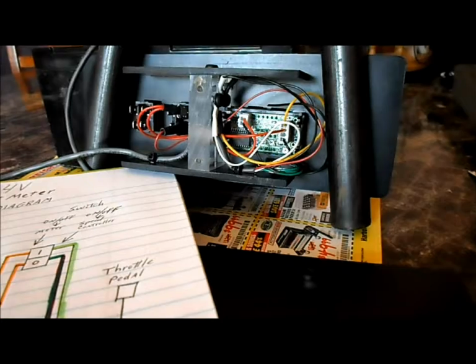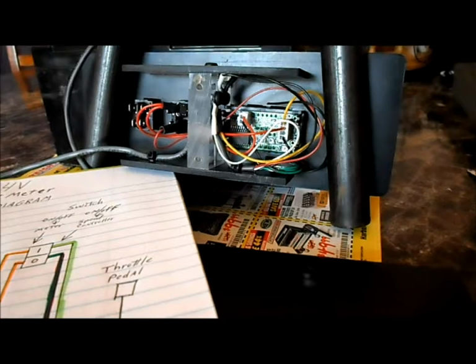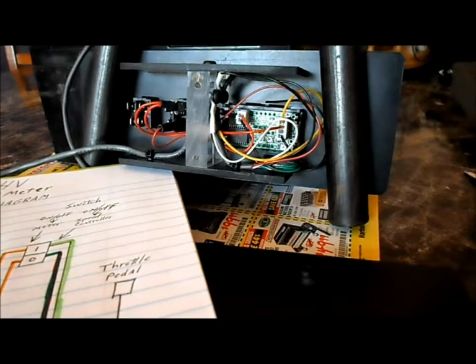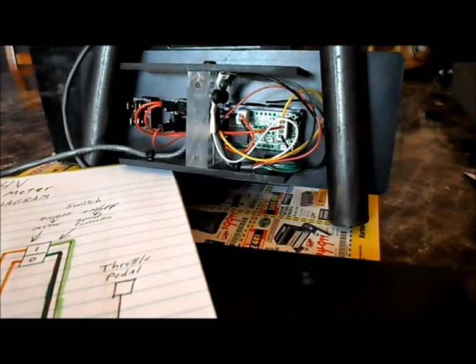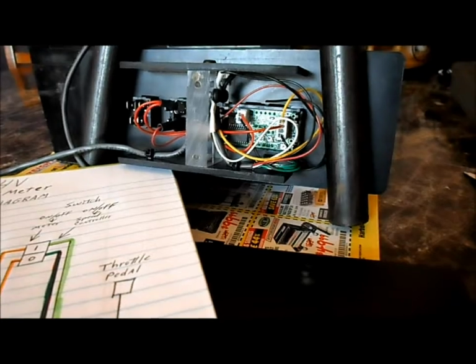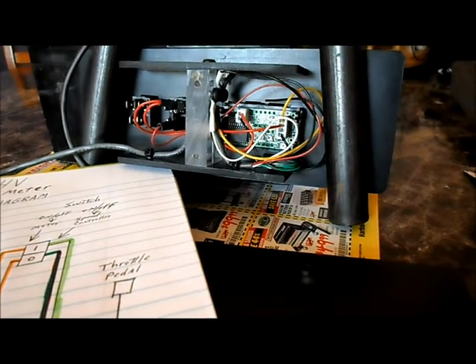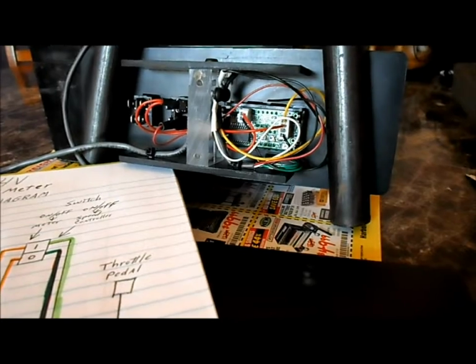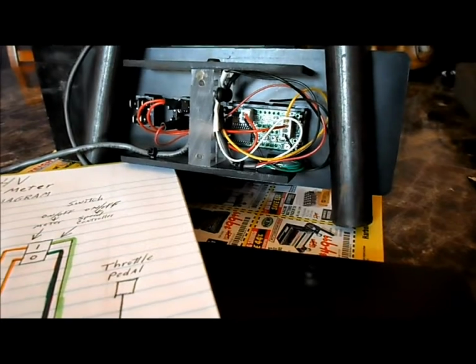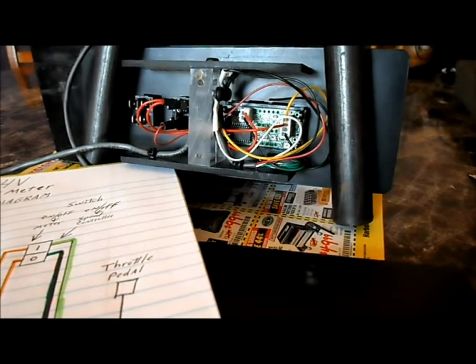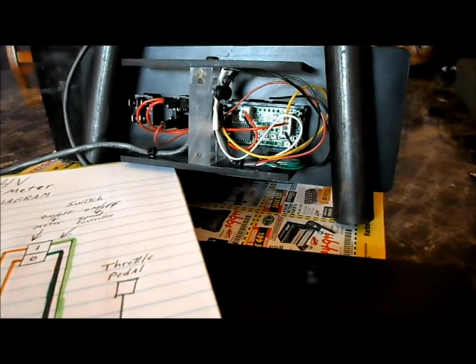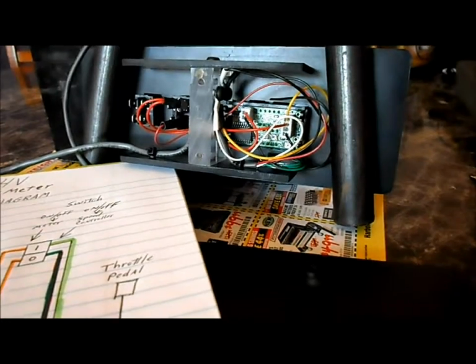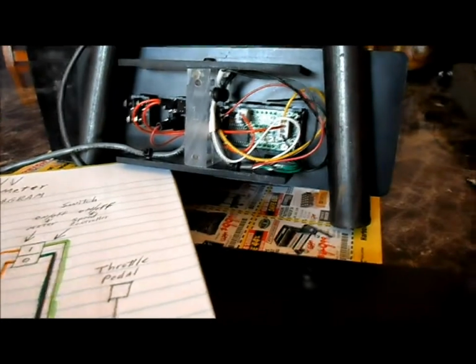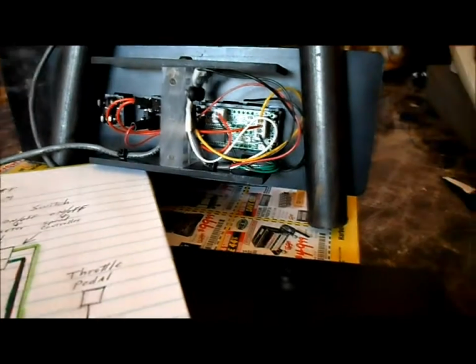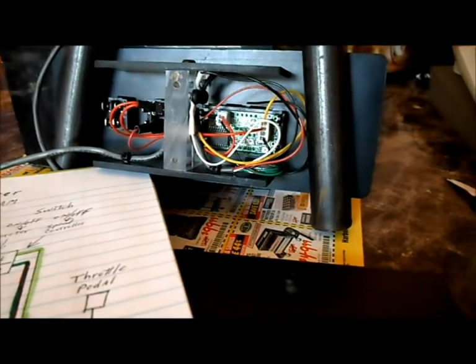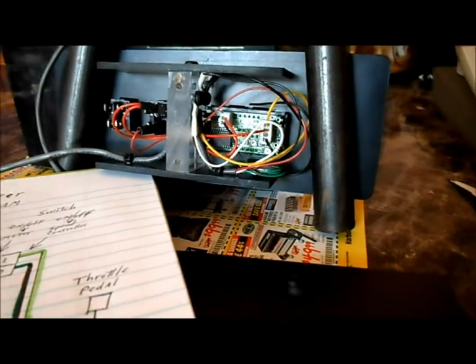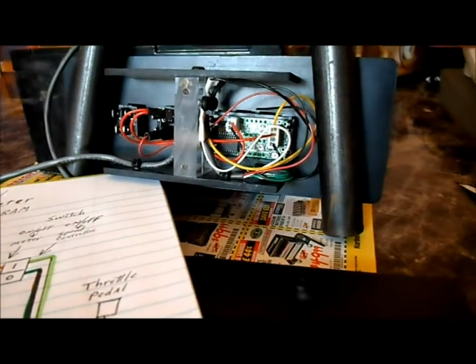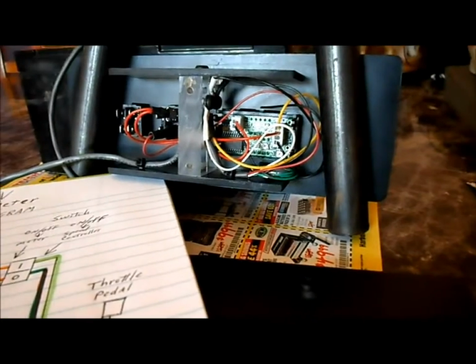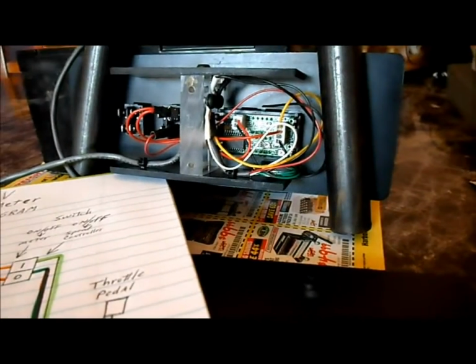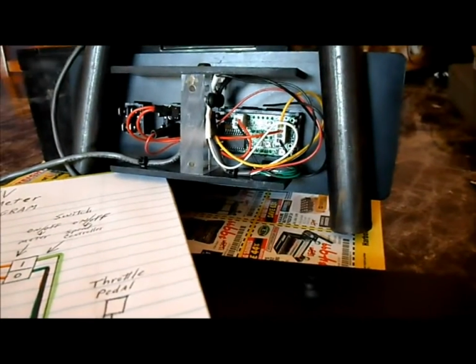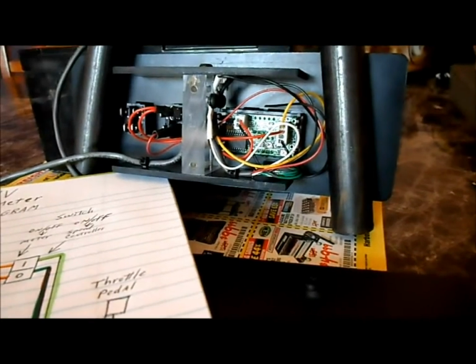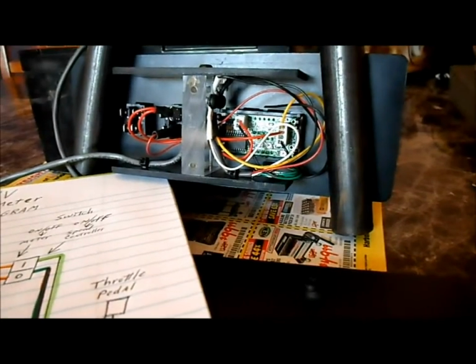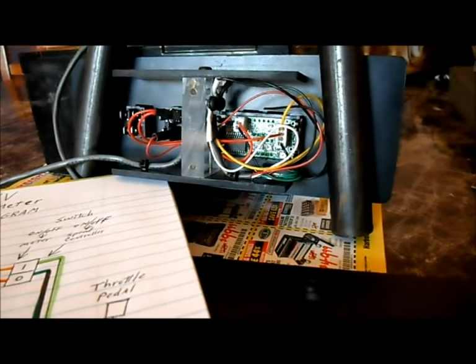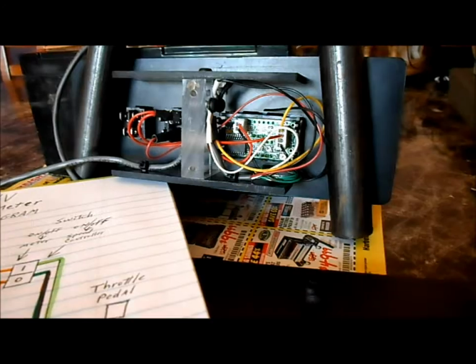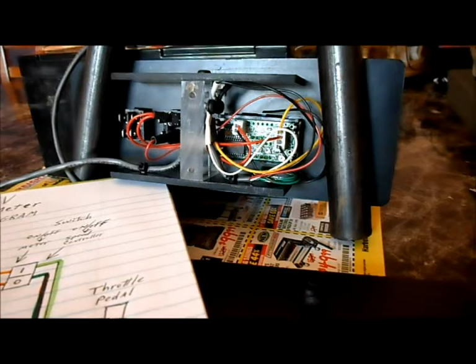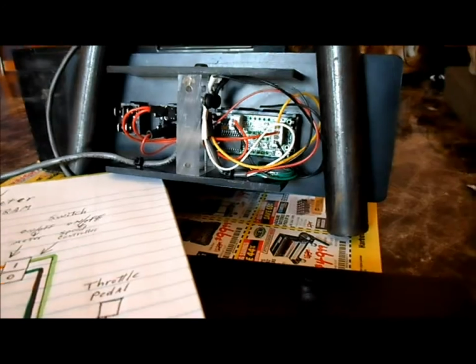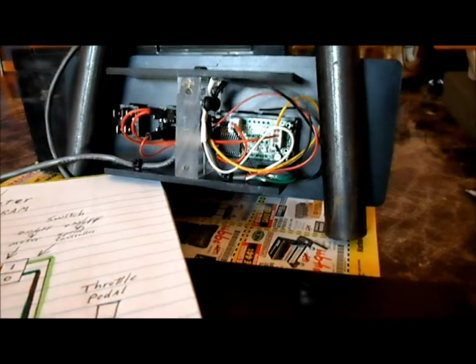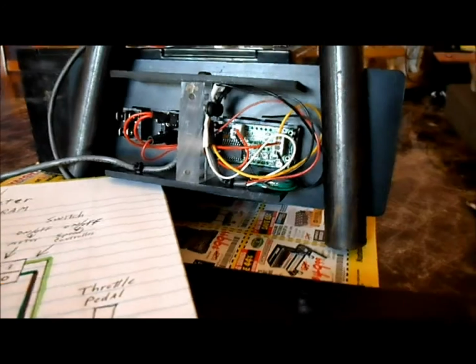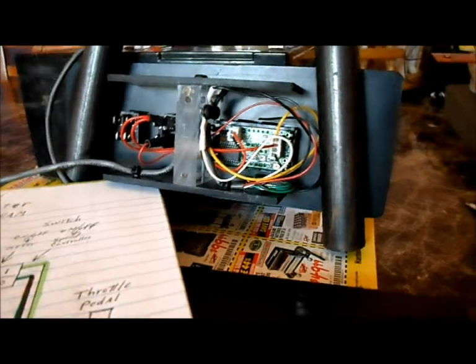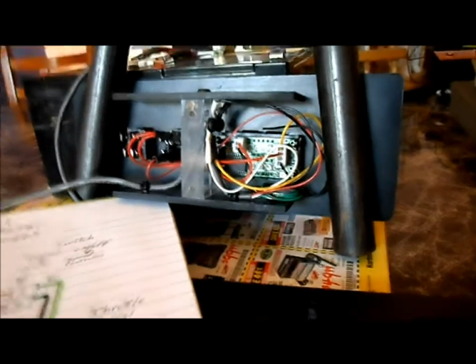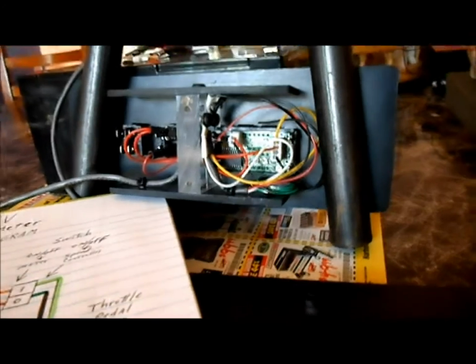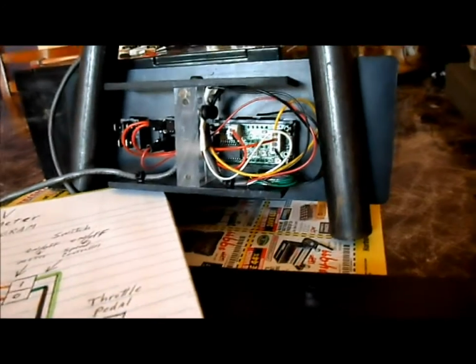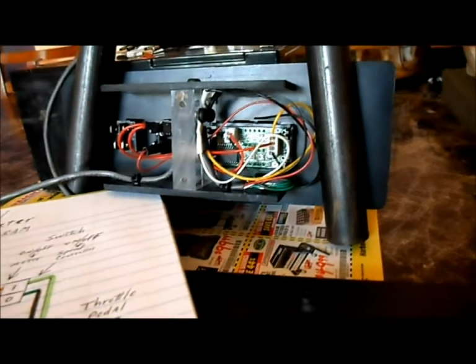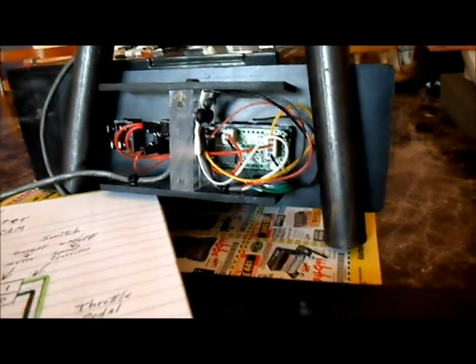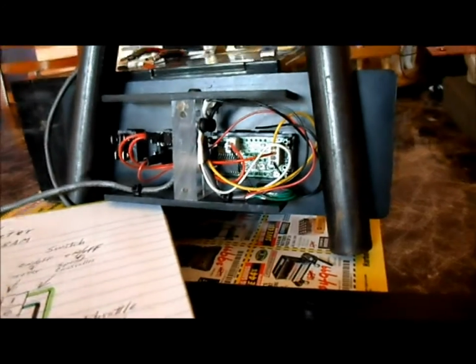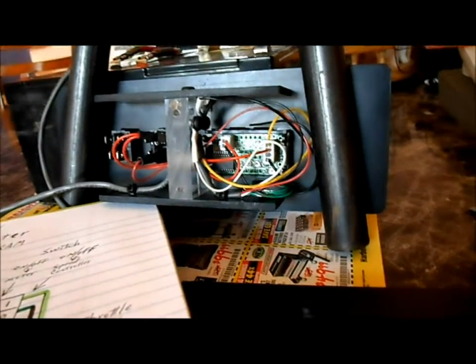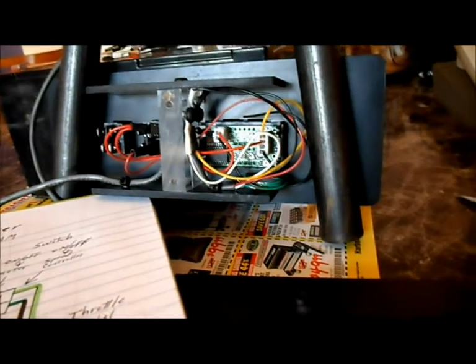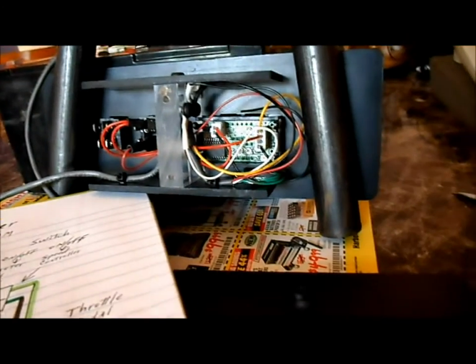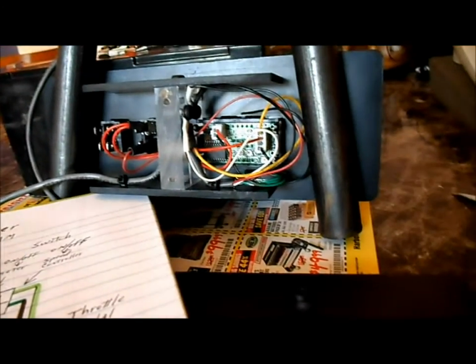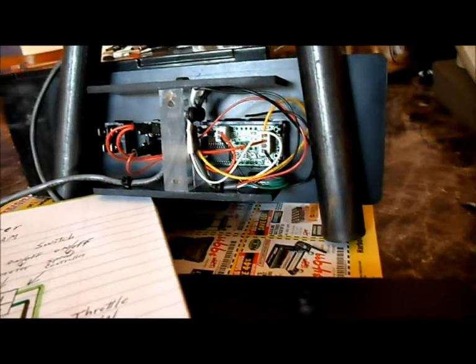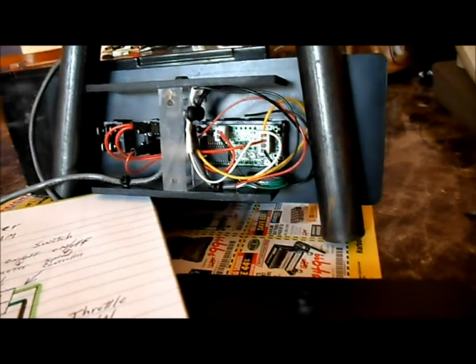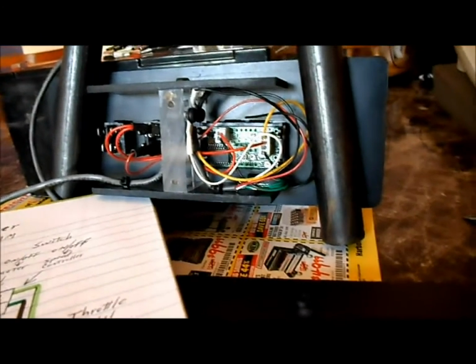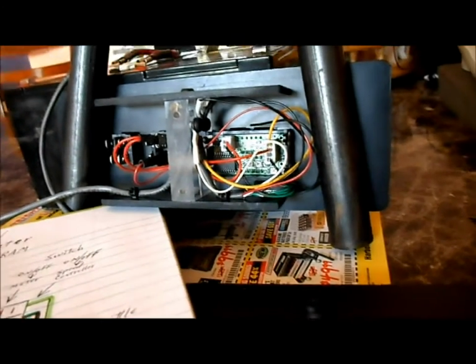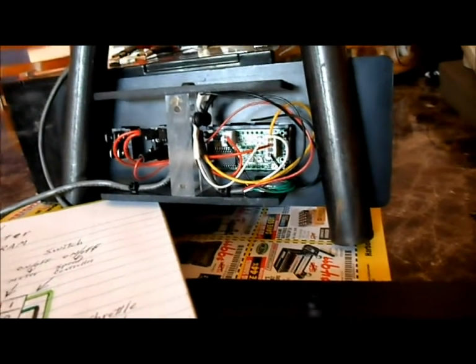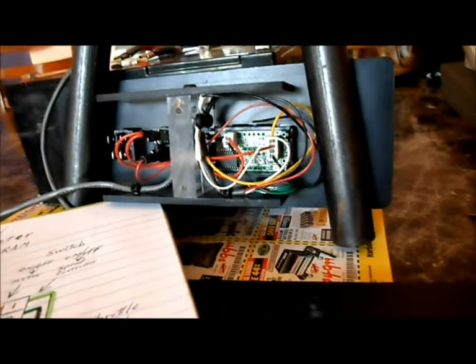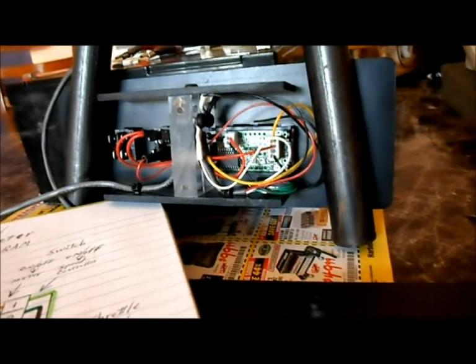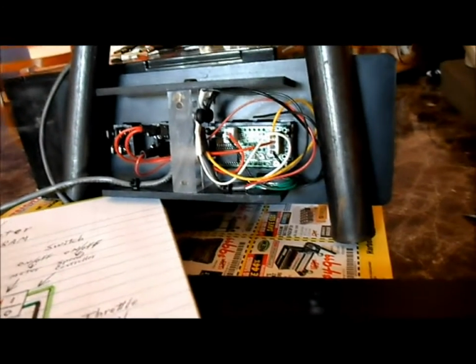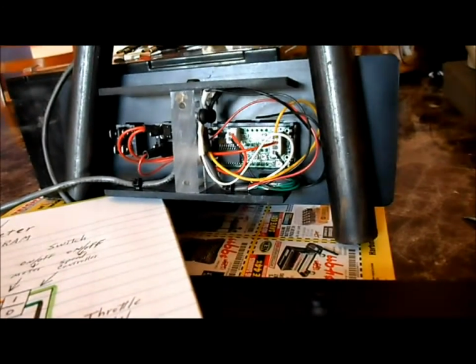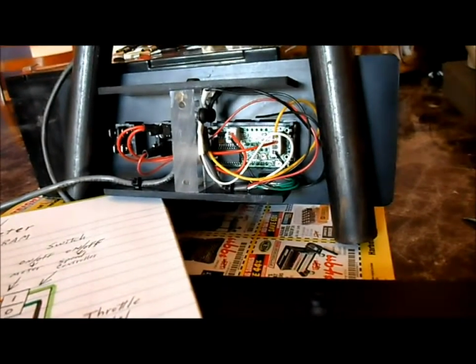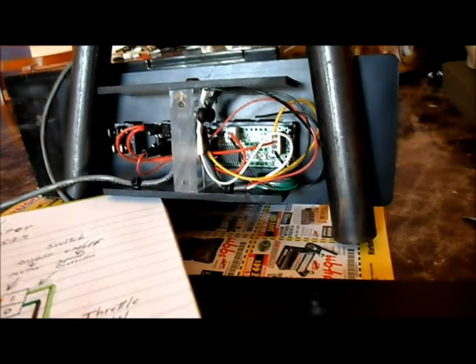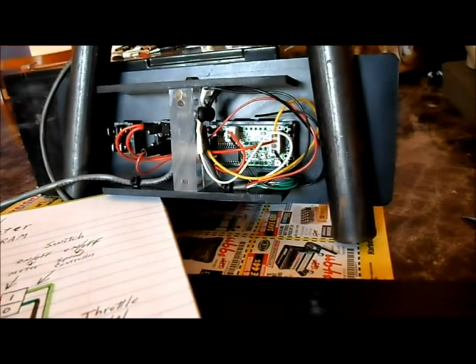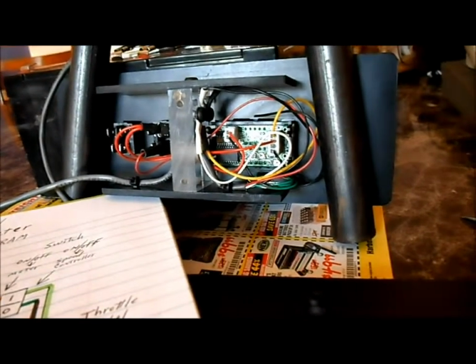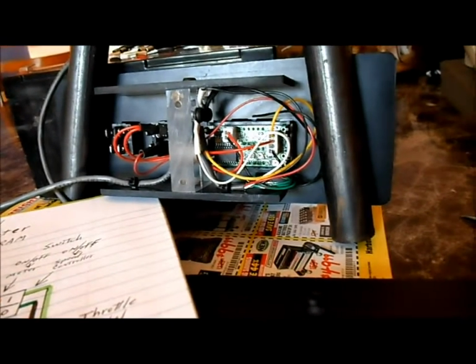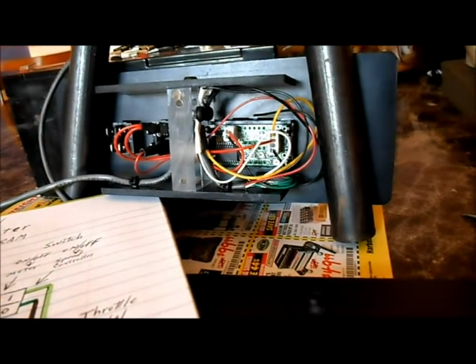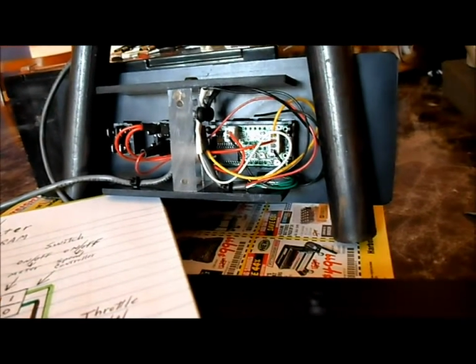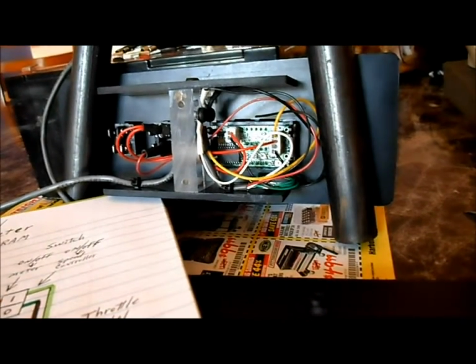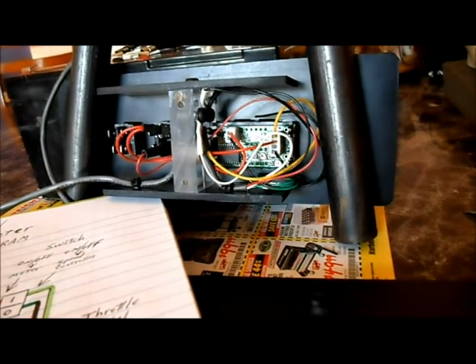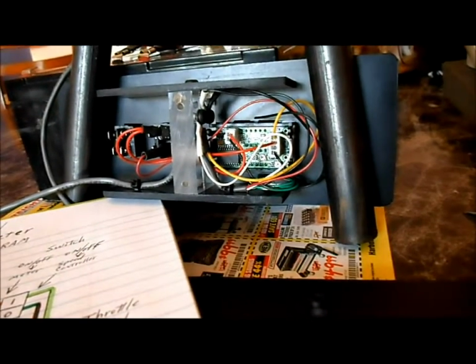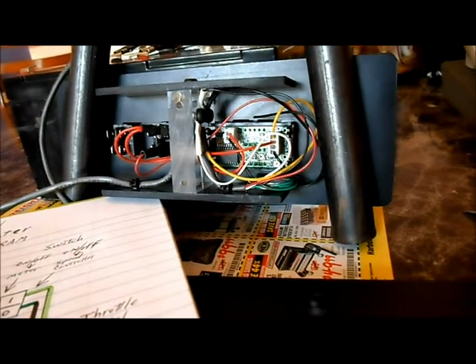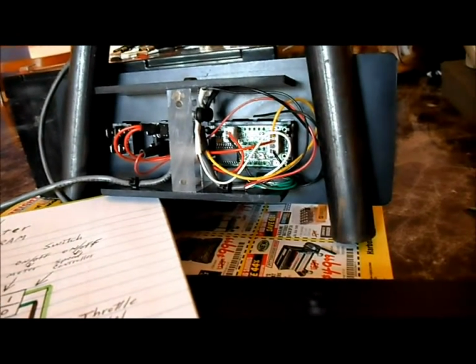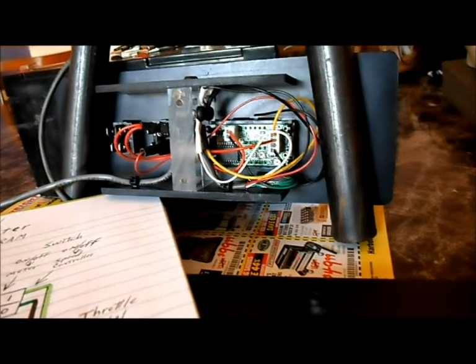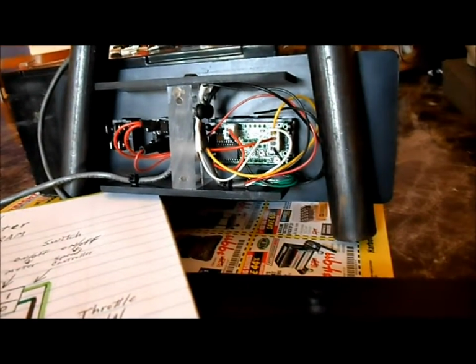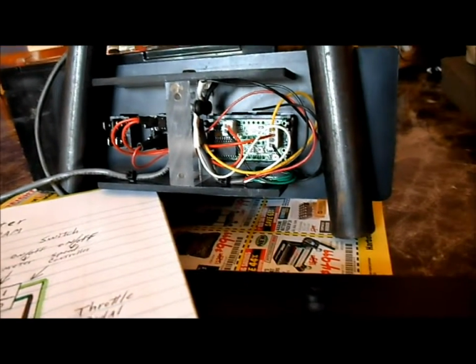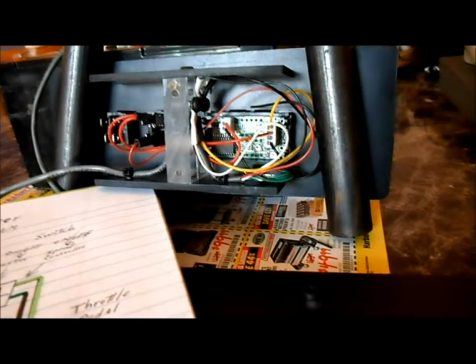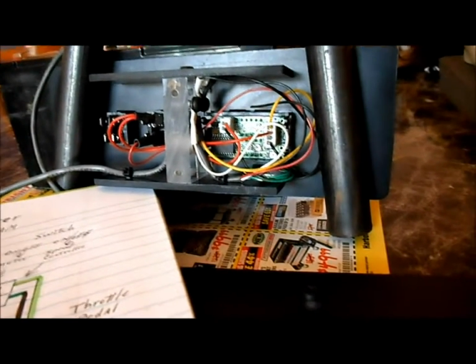We've got our meter and everything mounted up in the dash, all wired up and about ready to test.